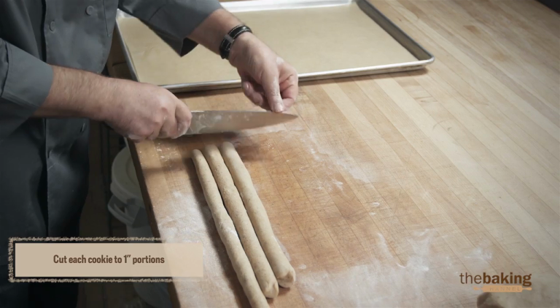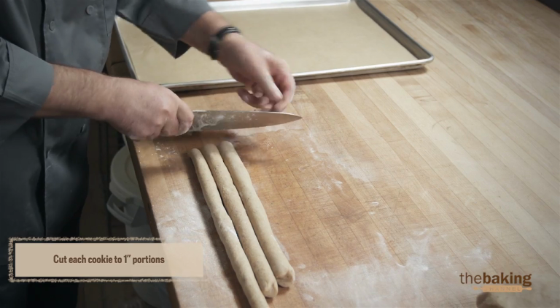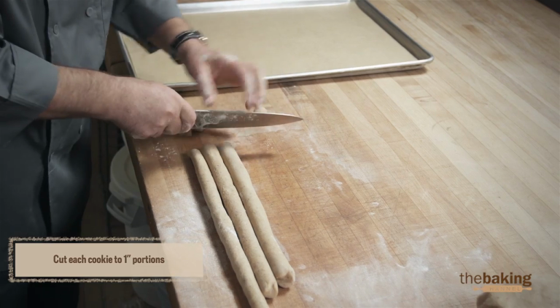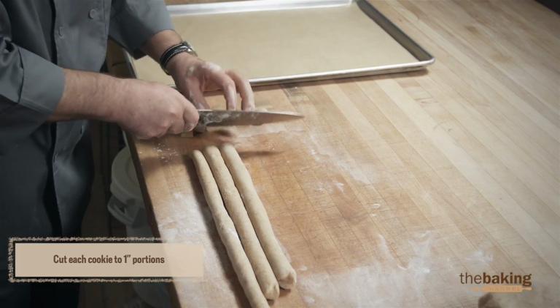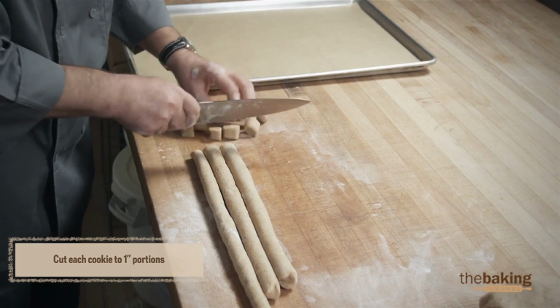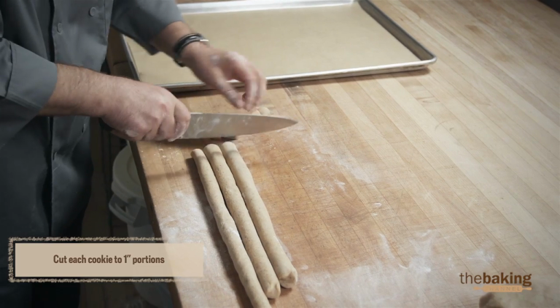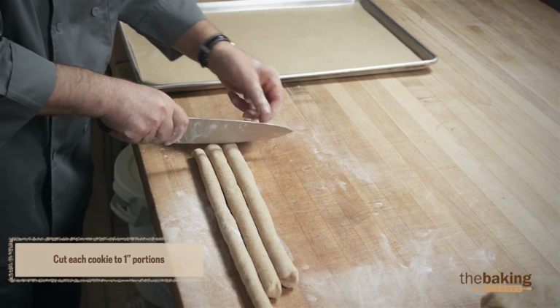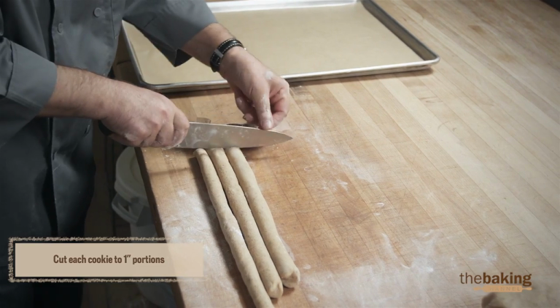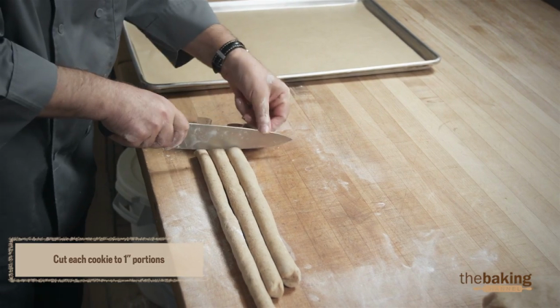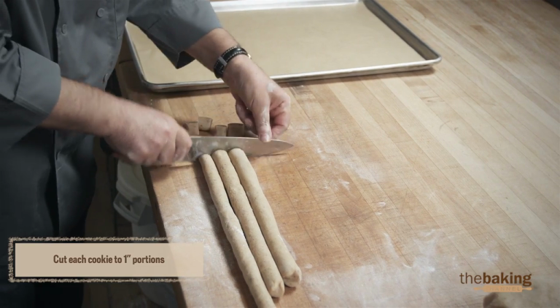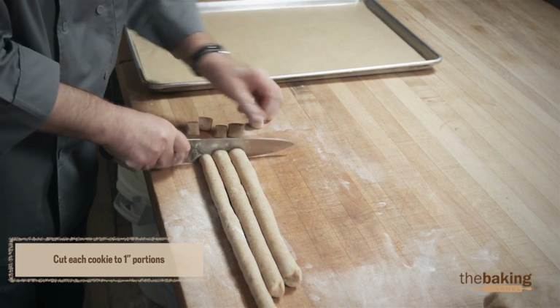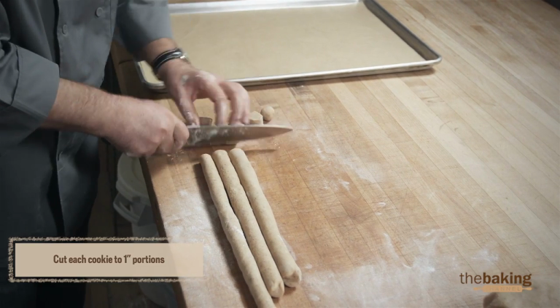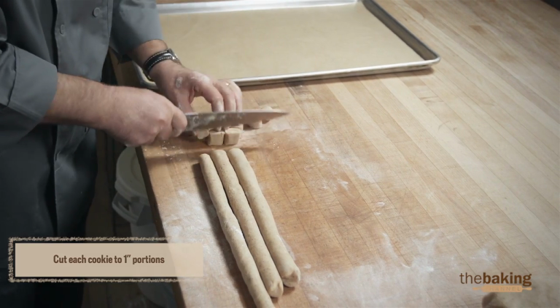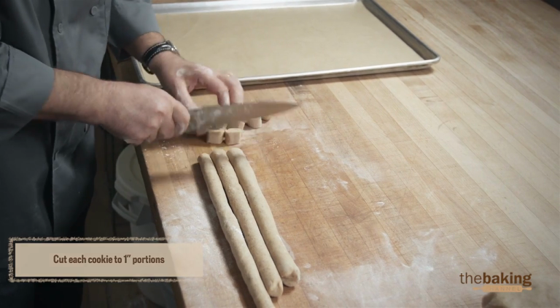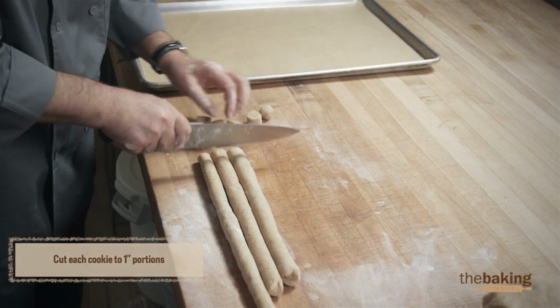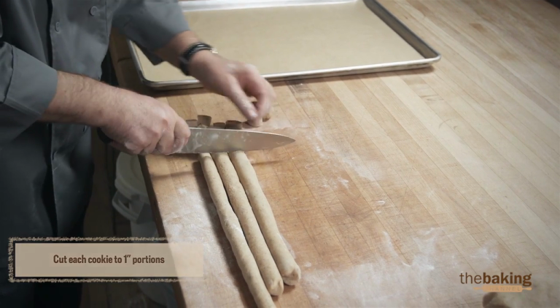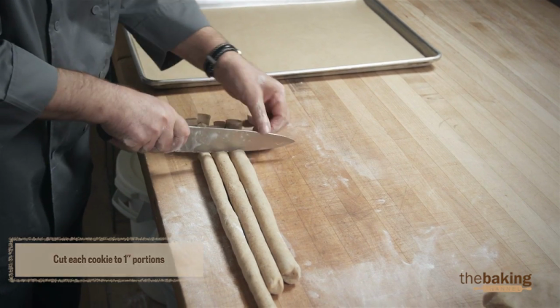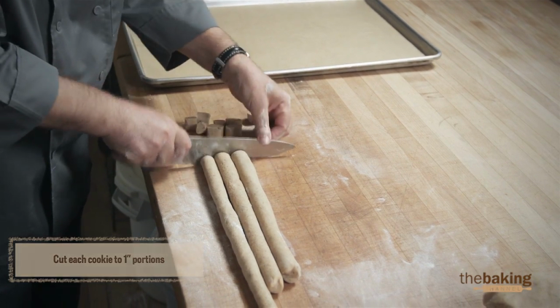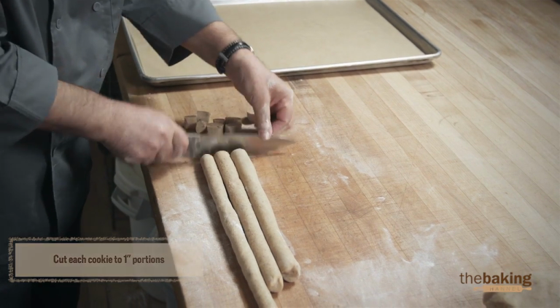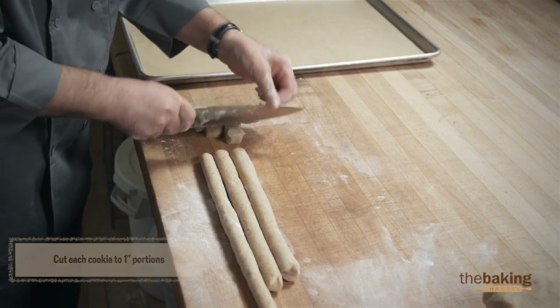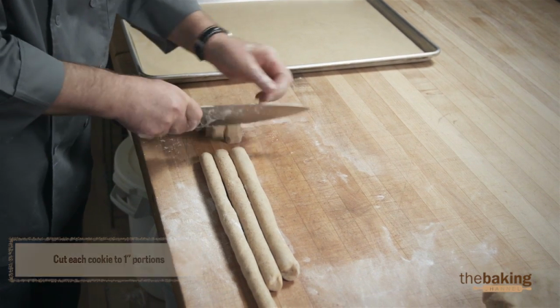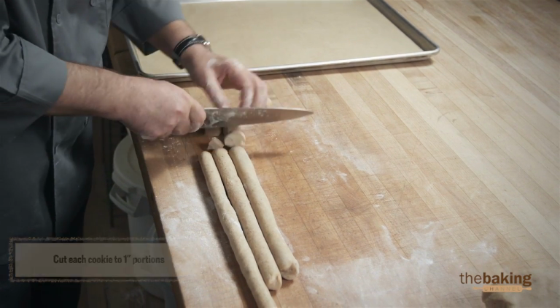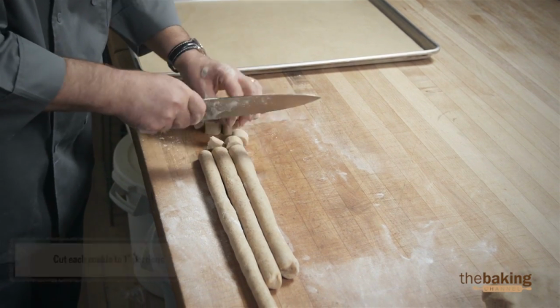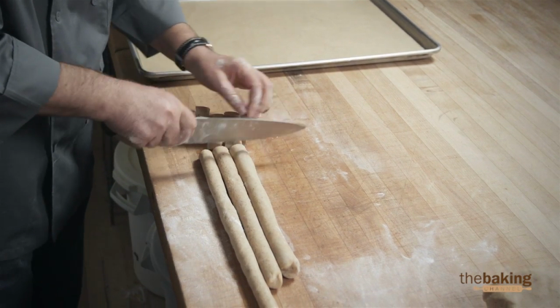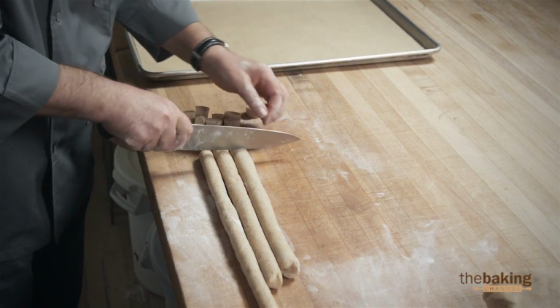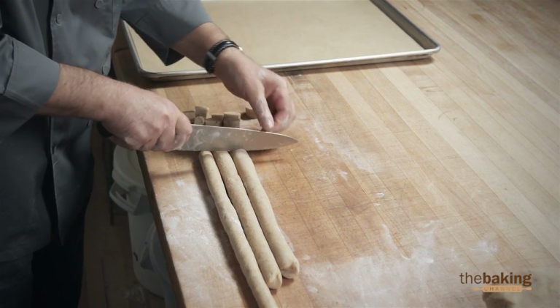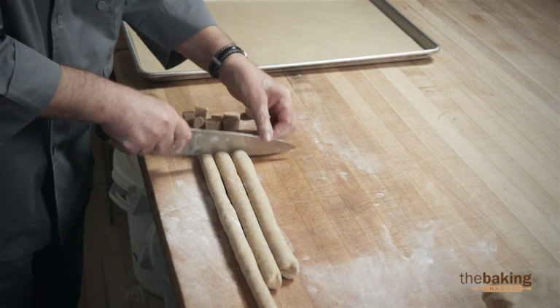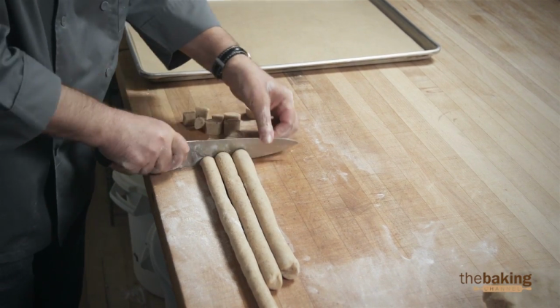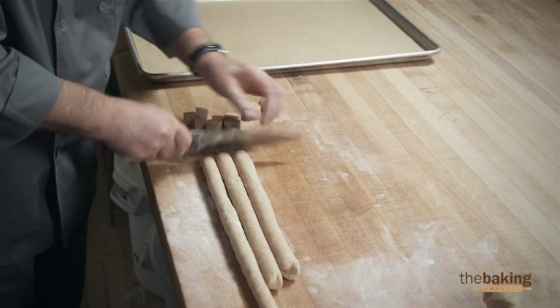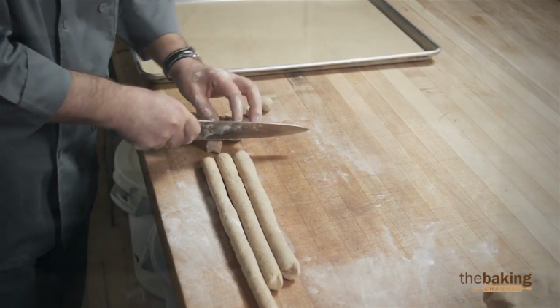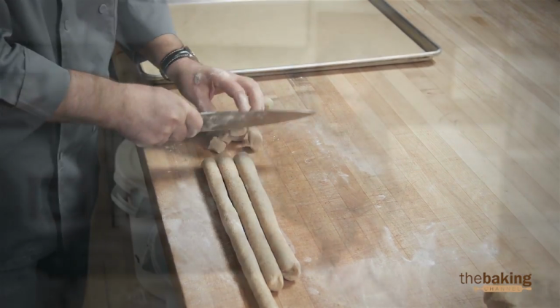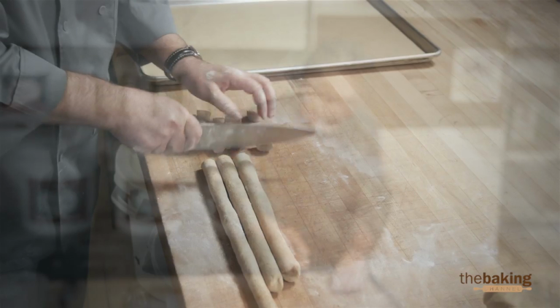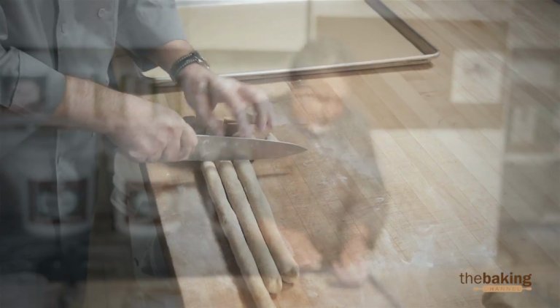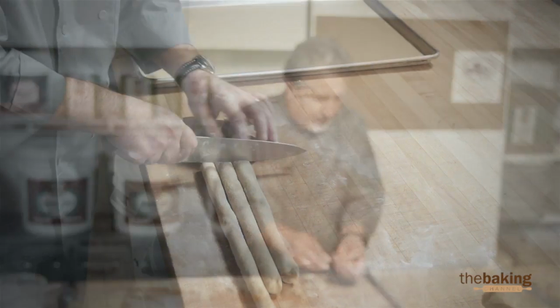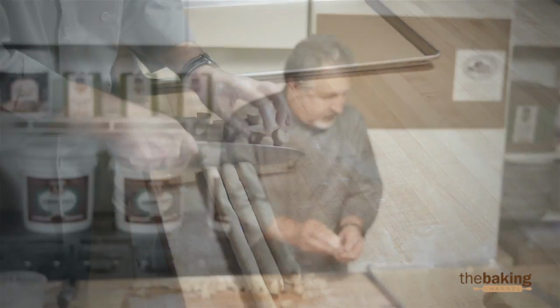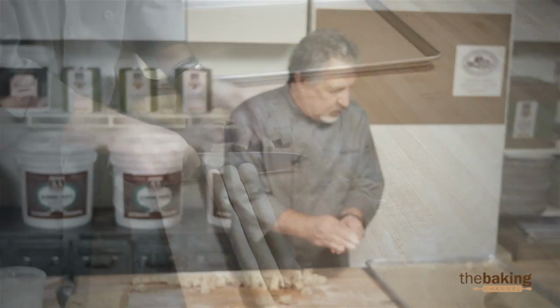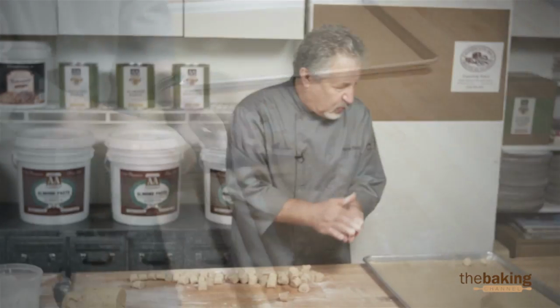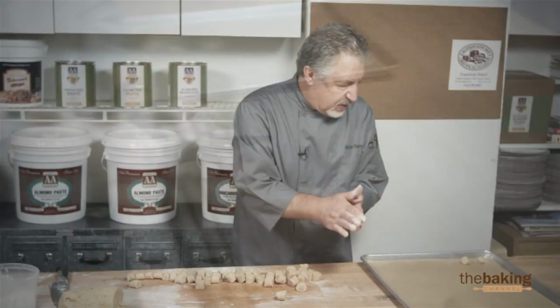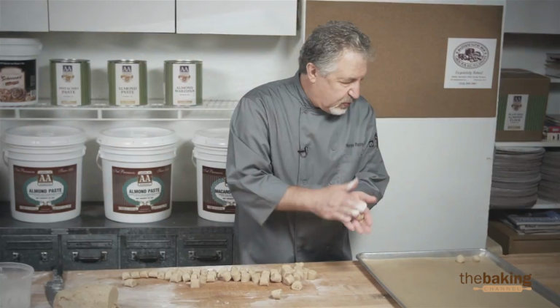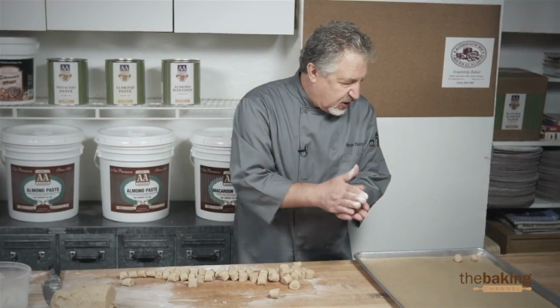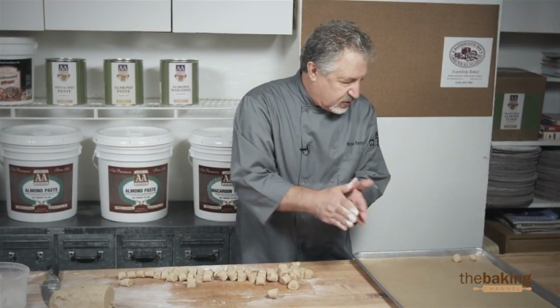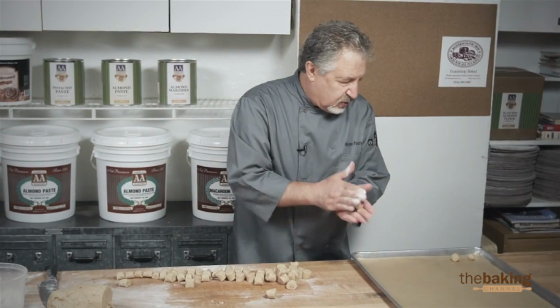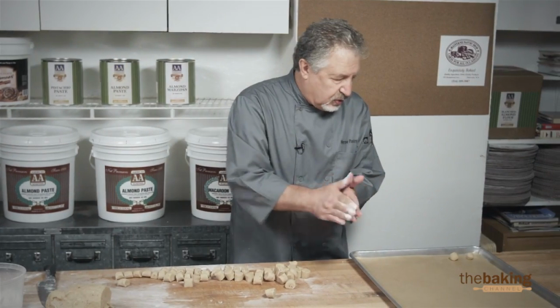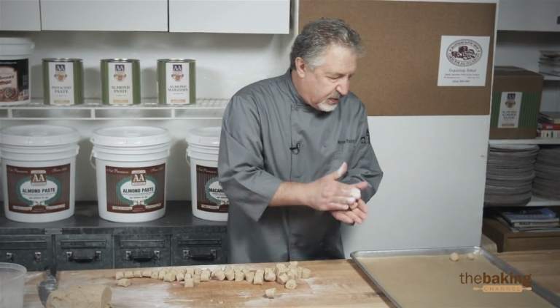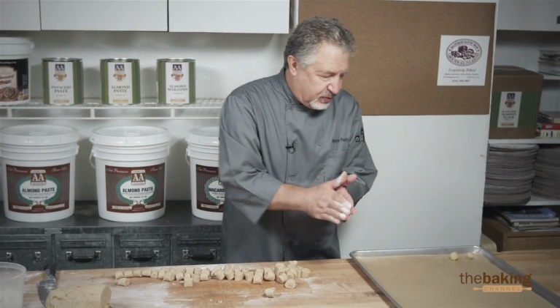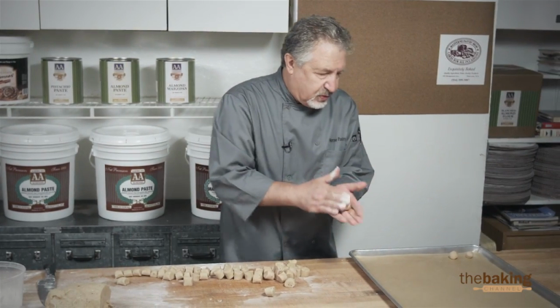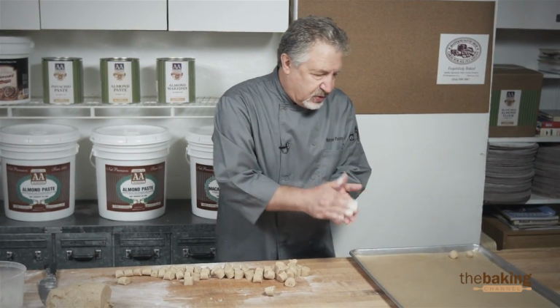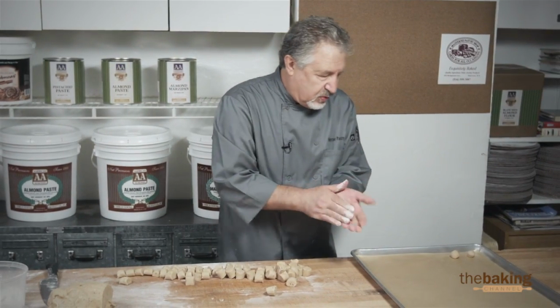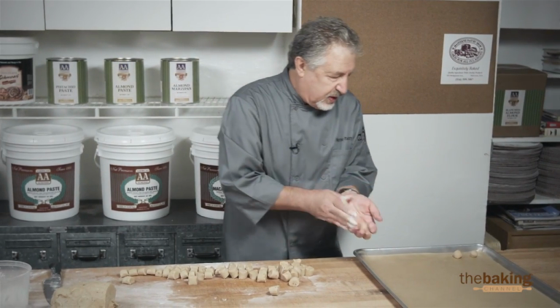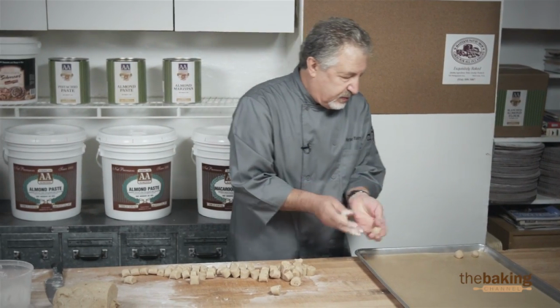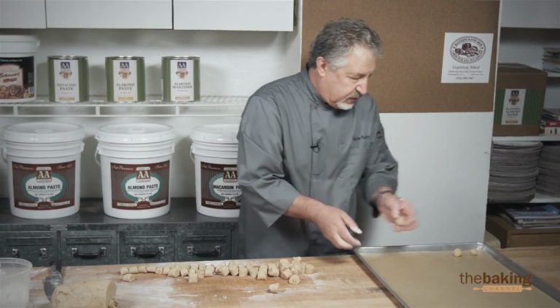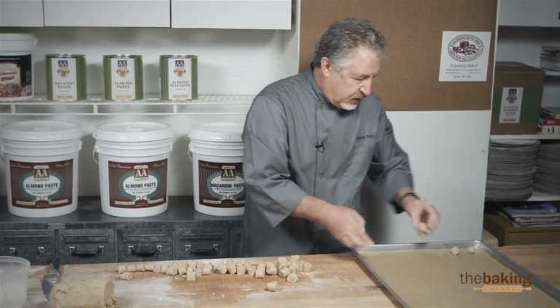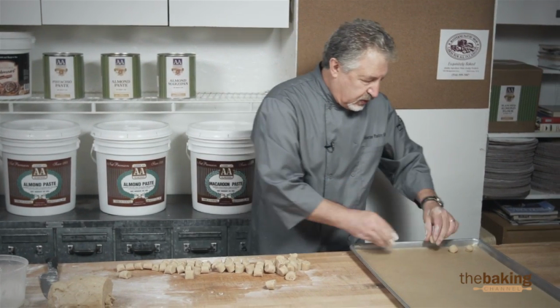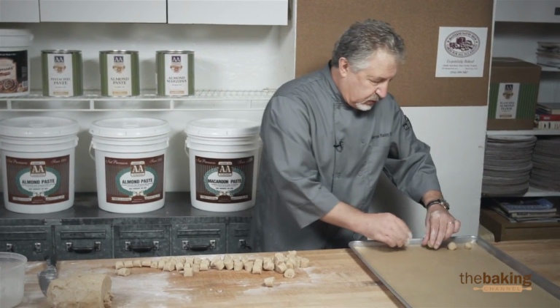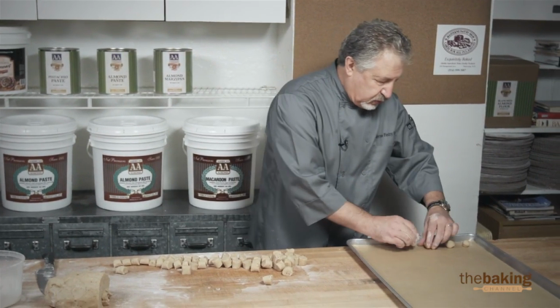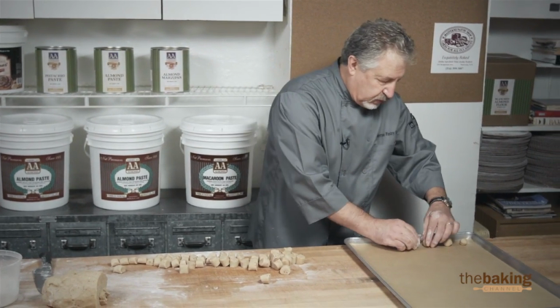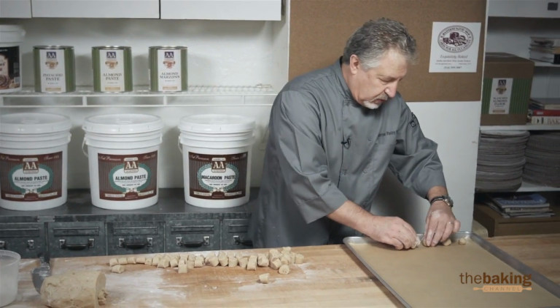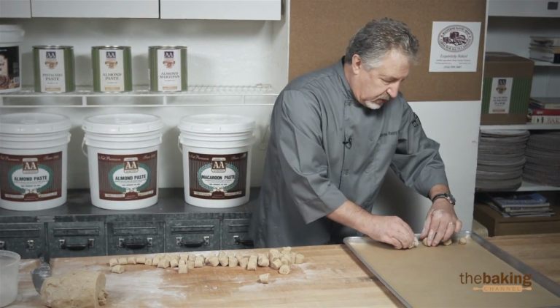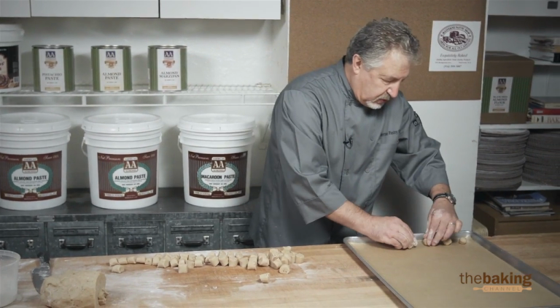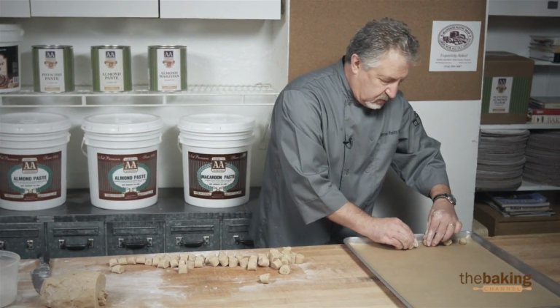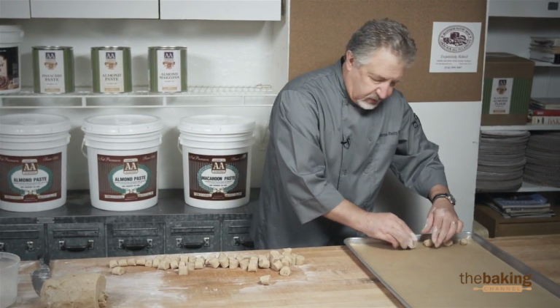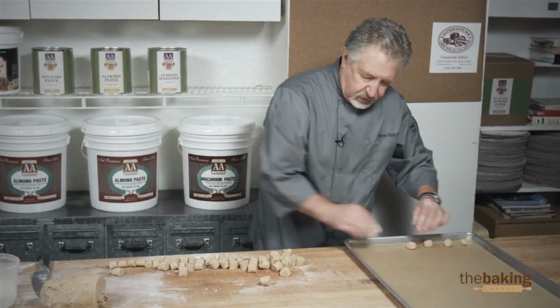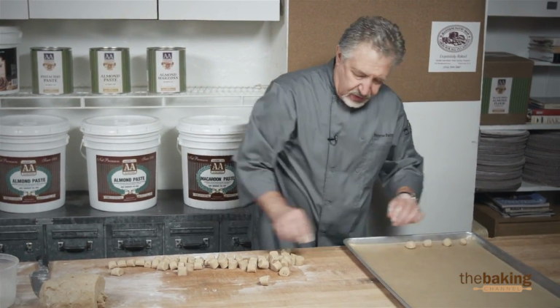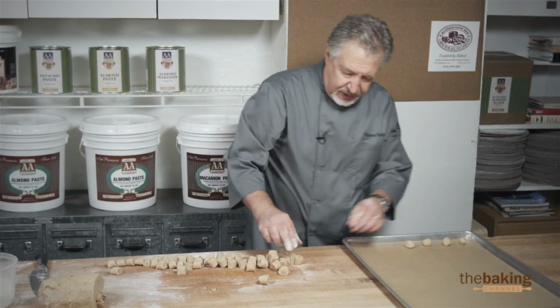We're going to go ahead and cut. Now we're going to go ahead and round them — you just want to press them a little bit because you don't want them to roll when you move the tray.